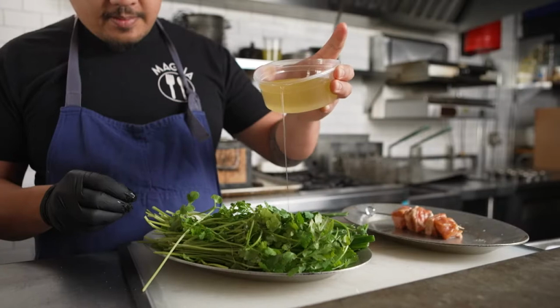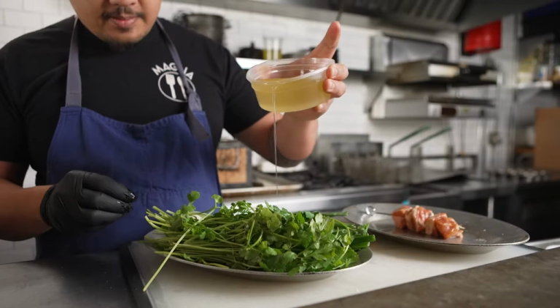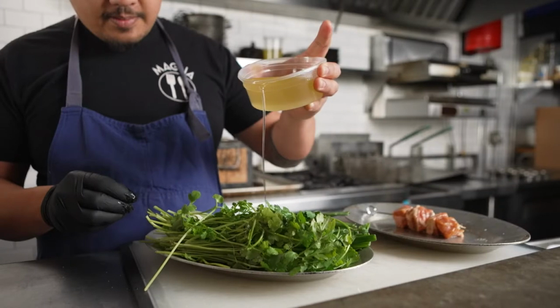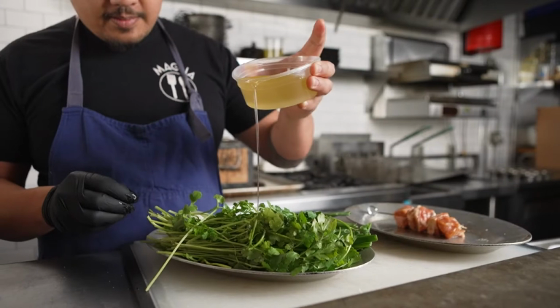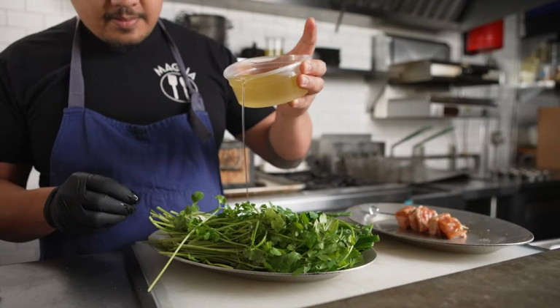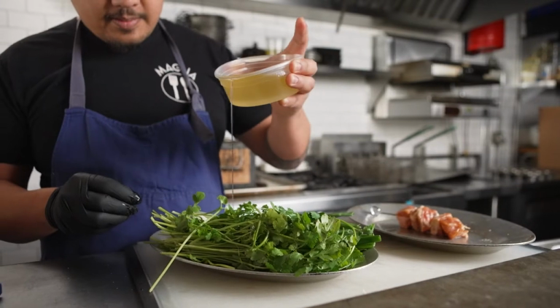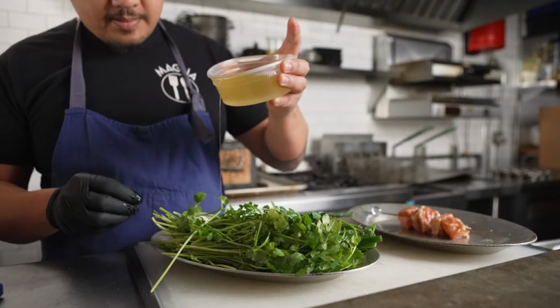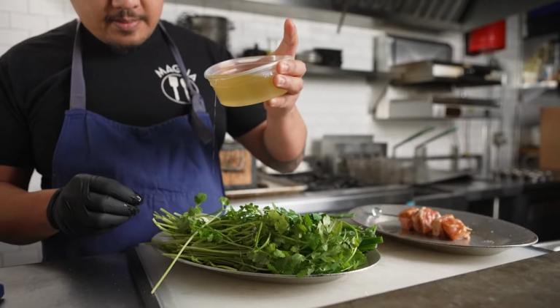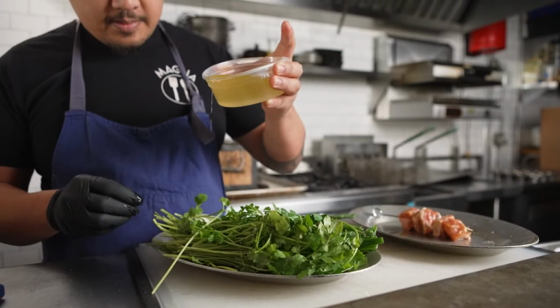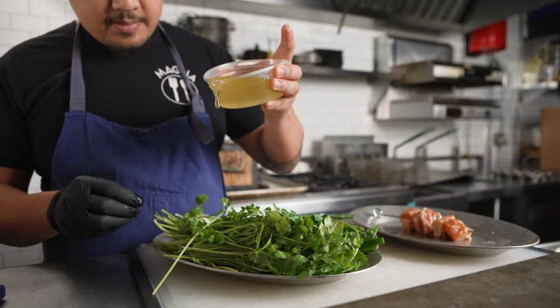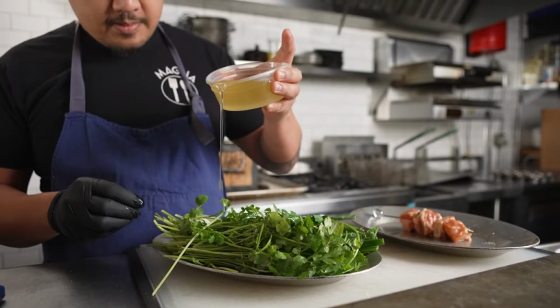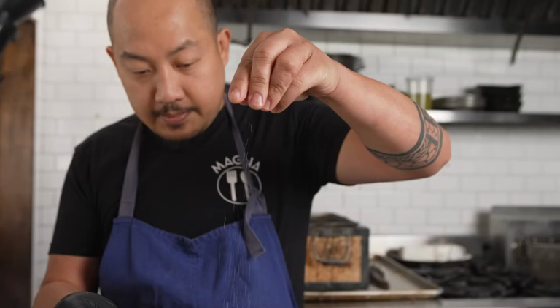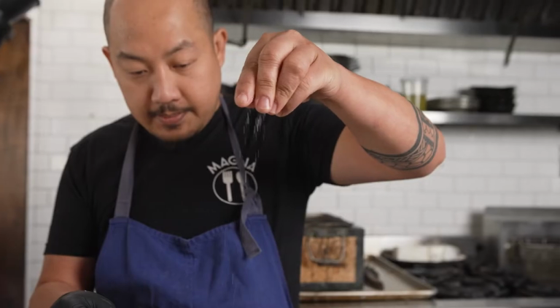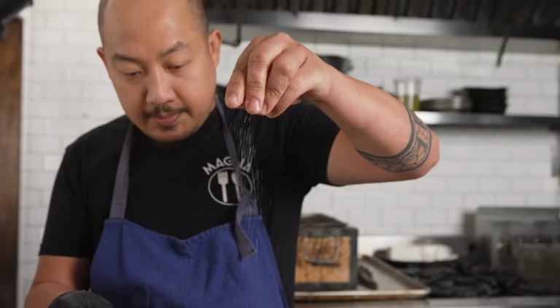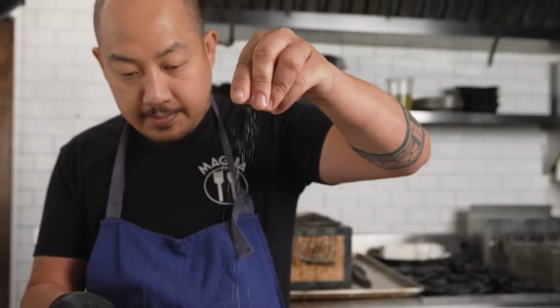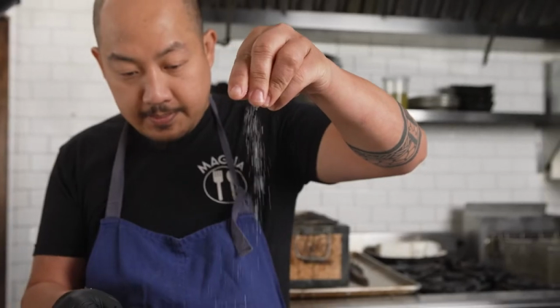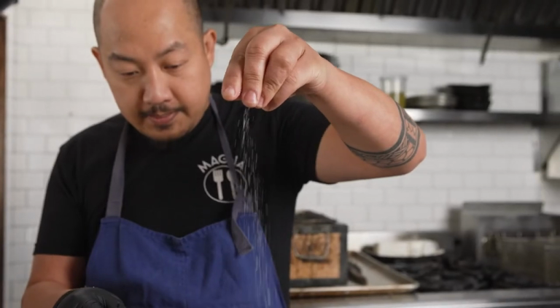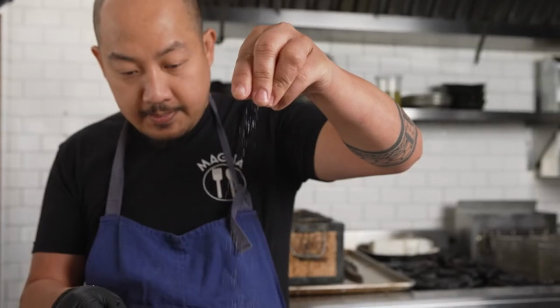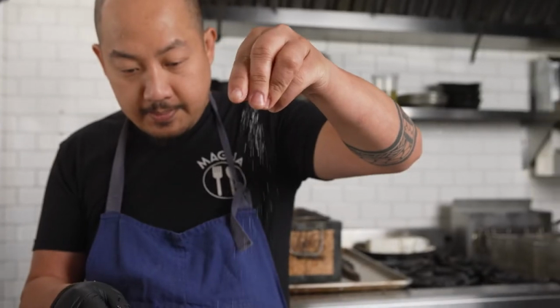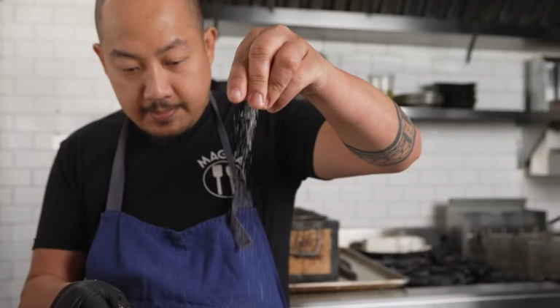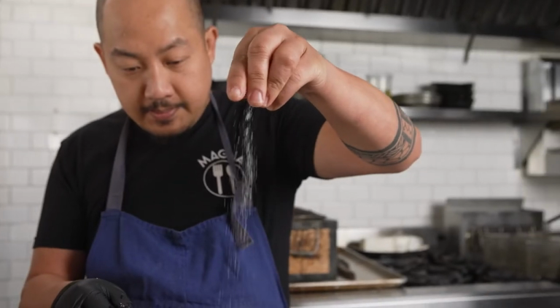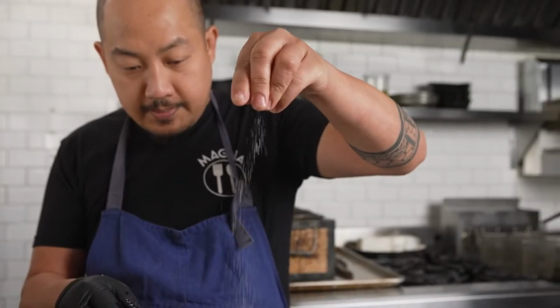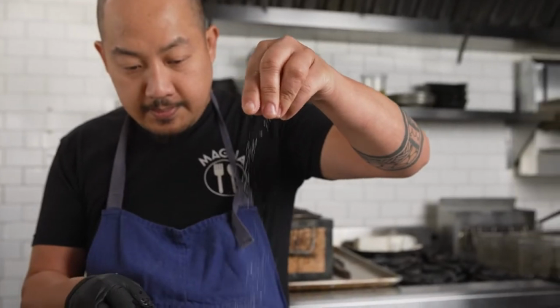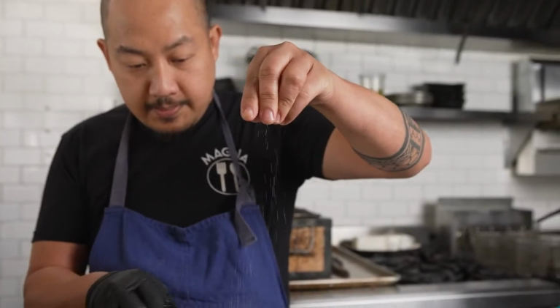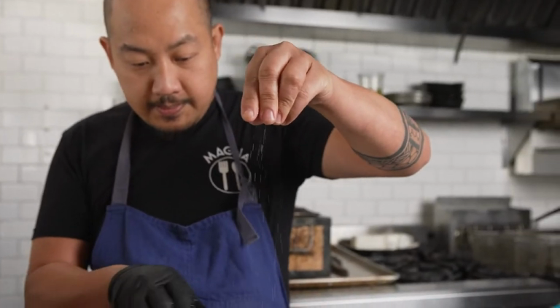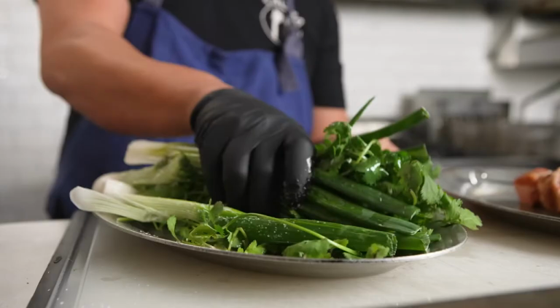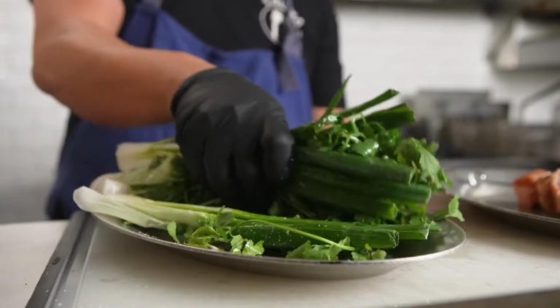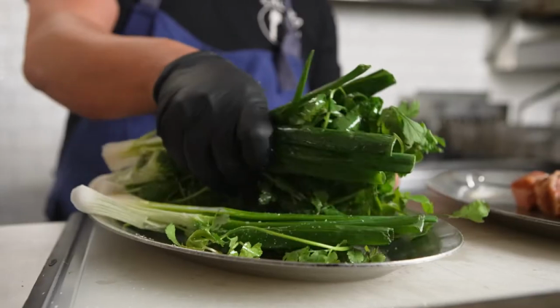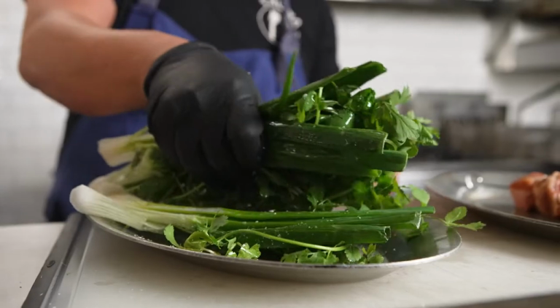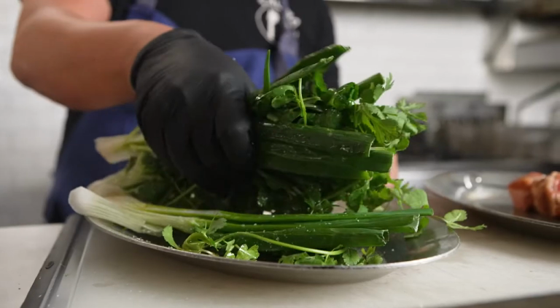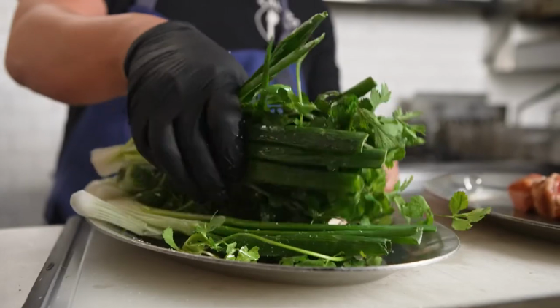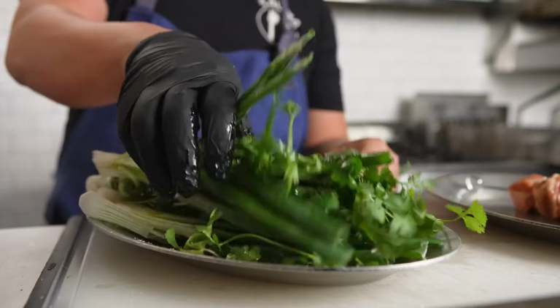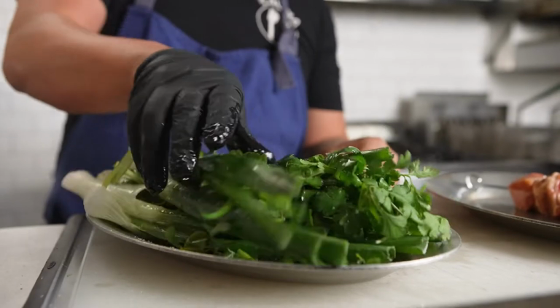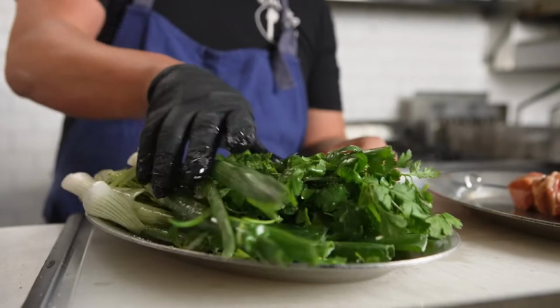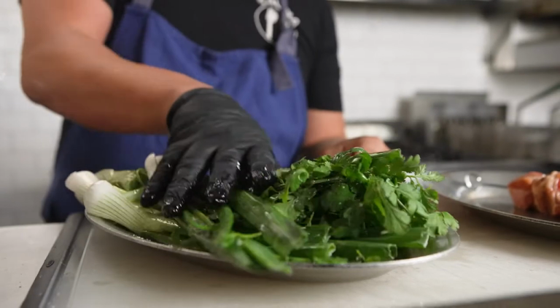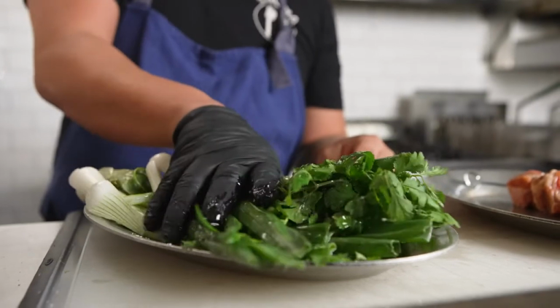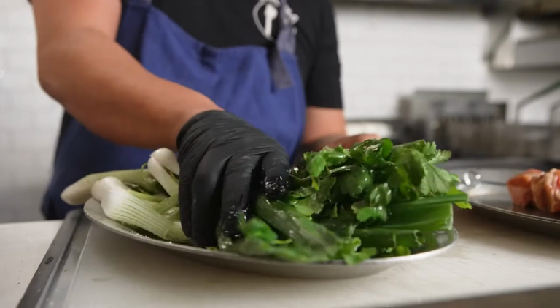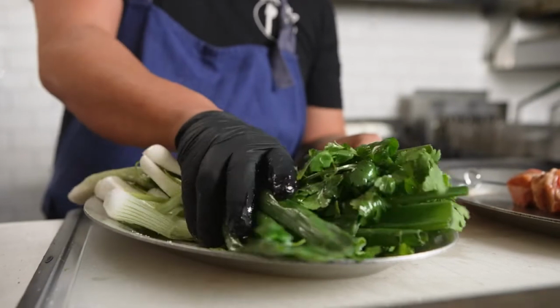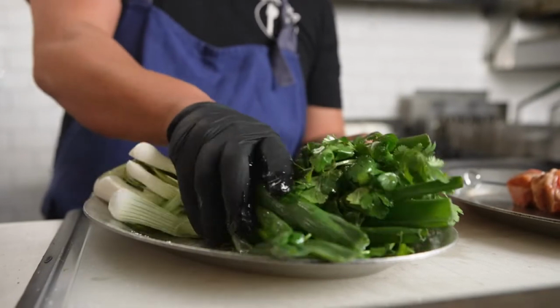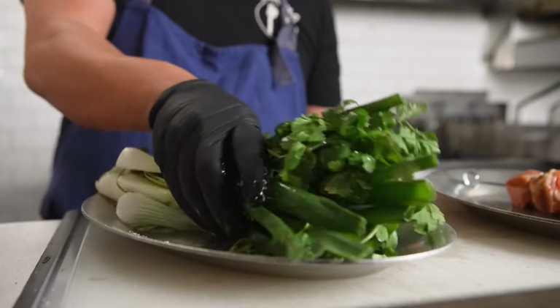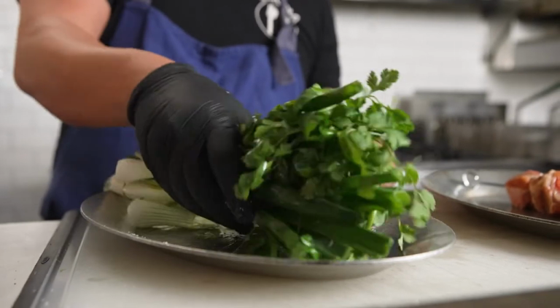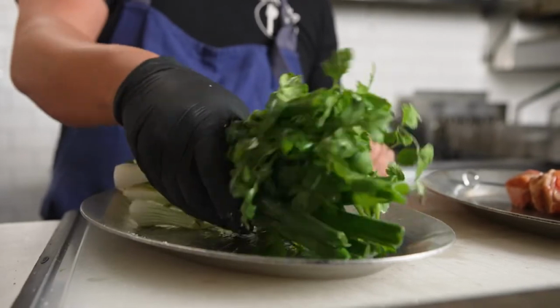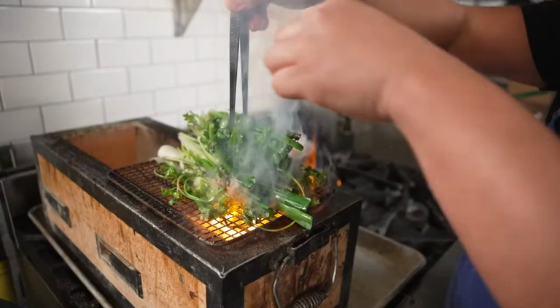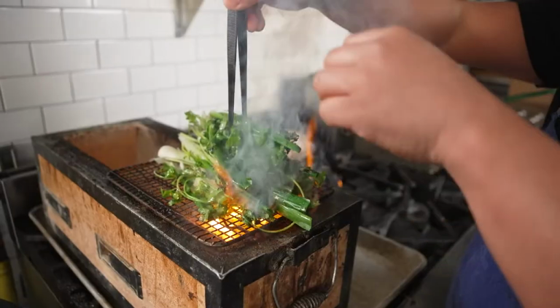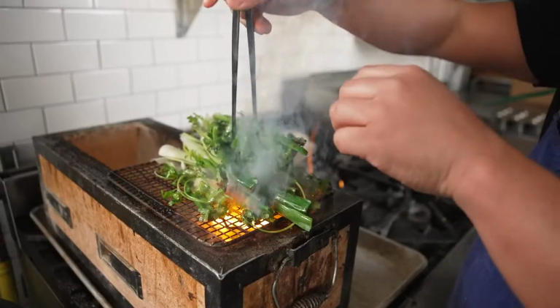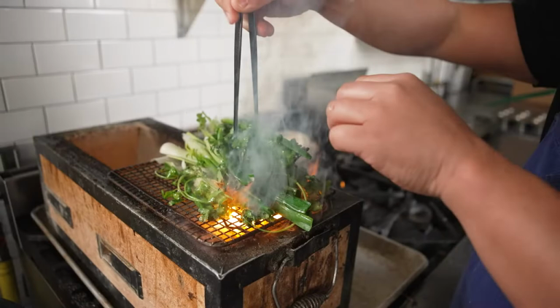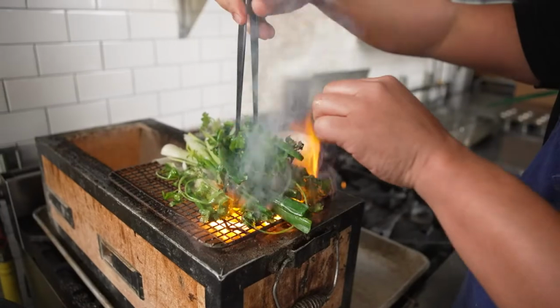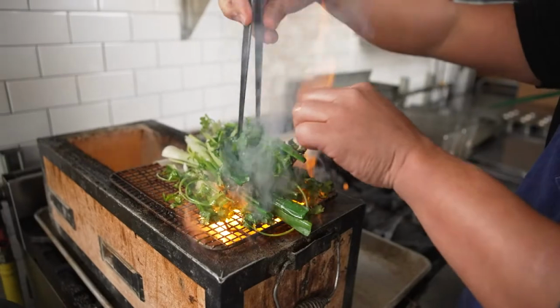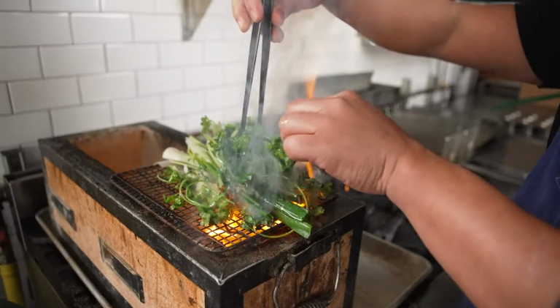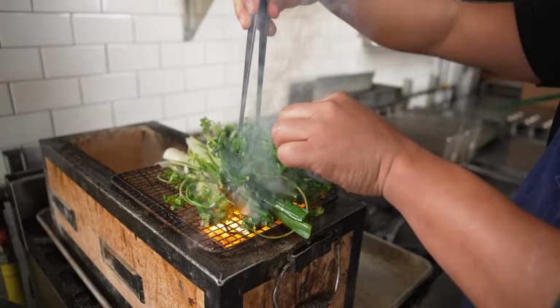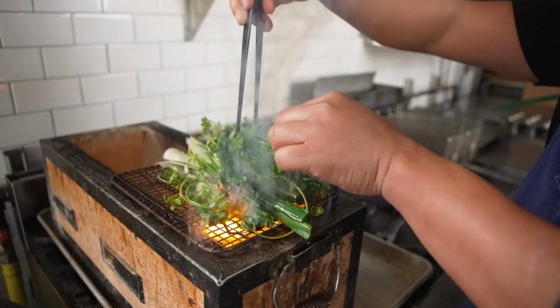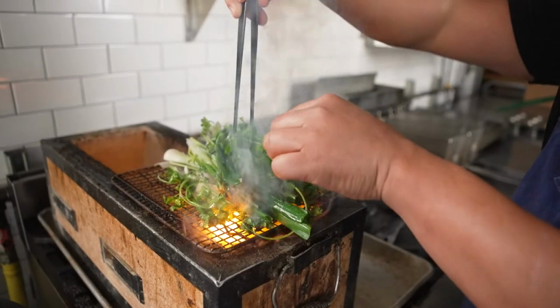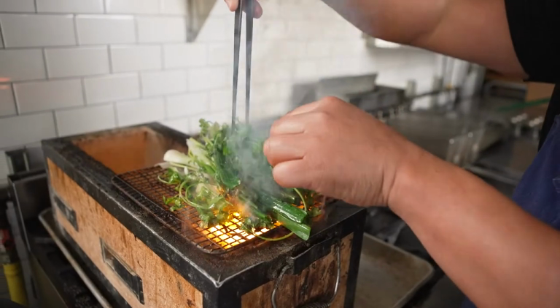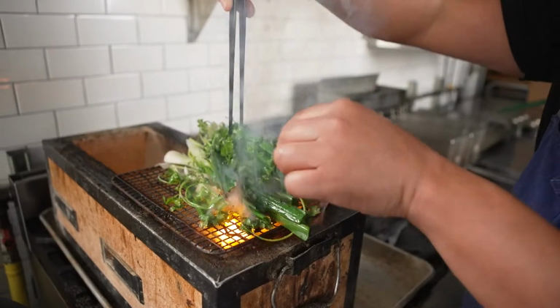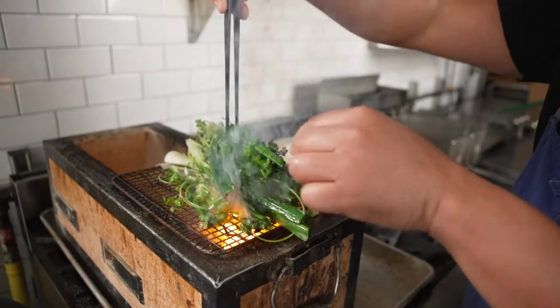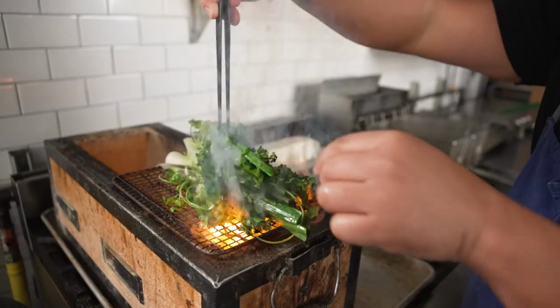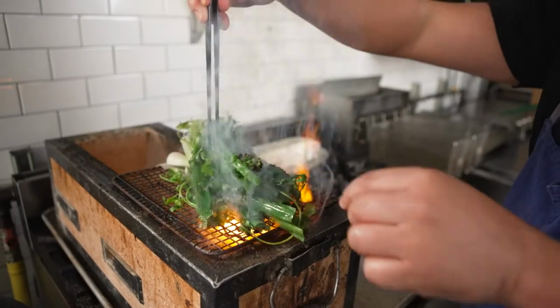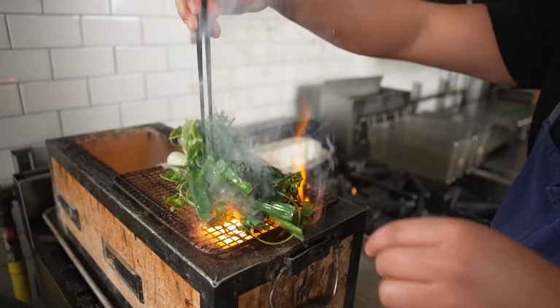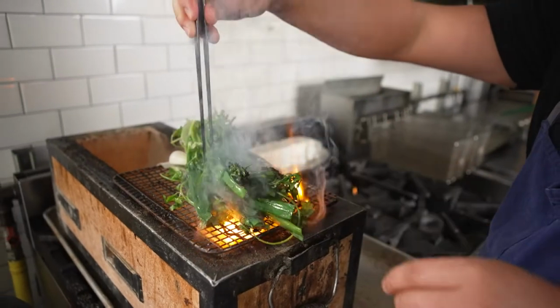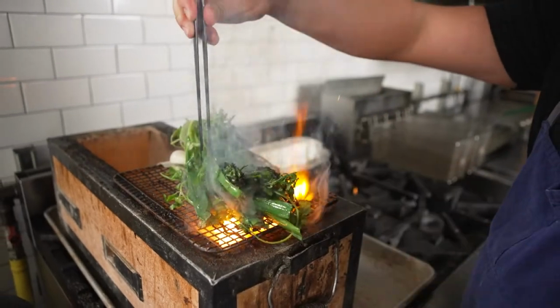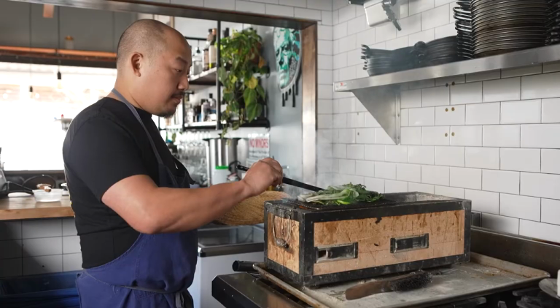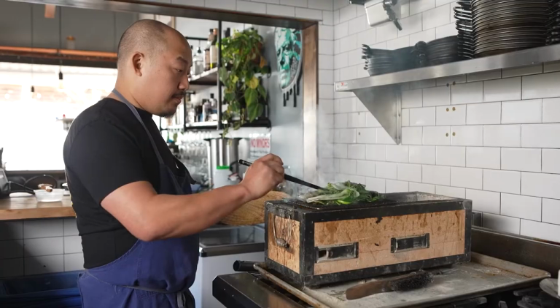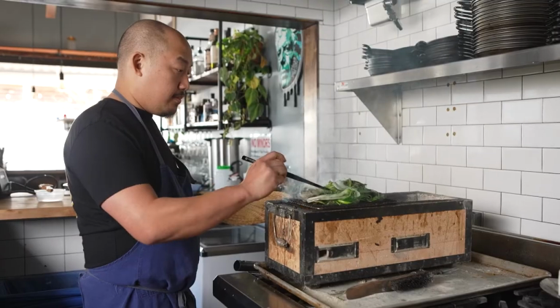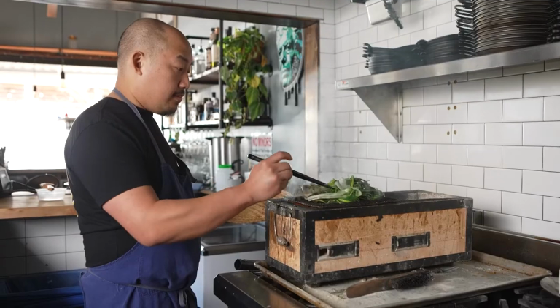The simple dishes are sometimes the hardest to master because in their simplicity there's no masking or hiding anything.